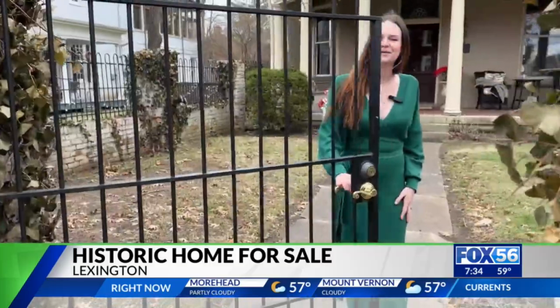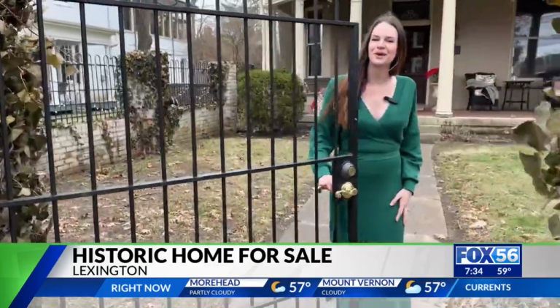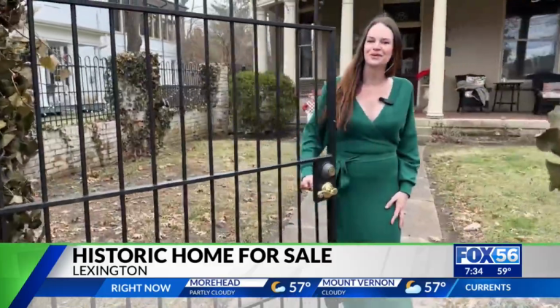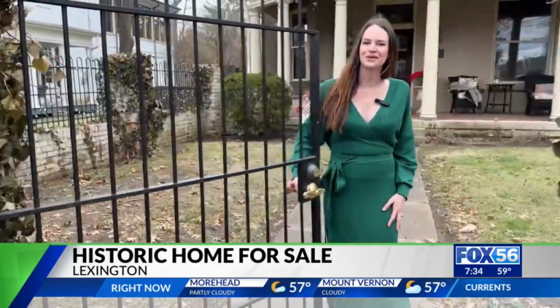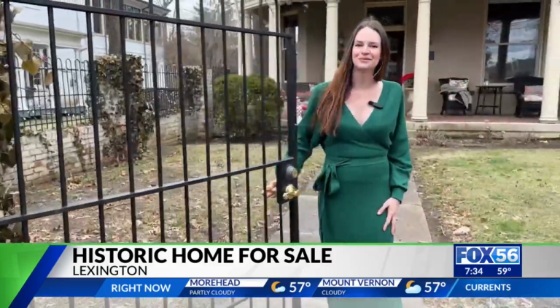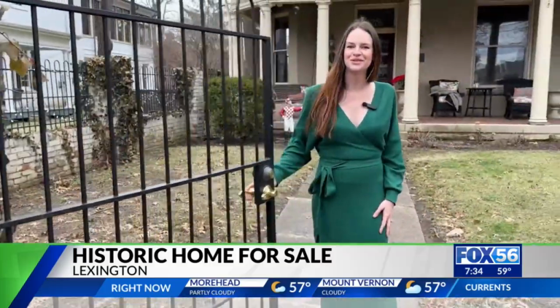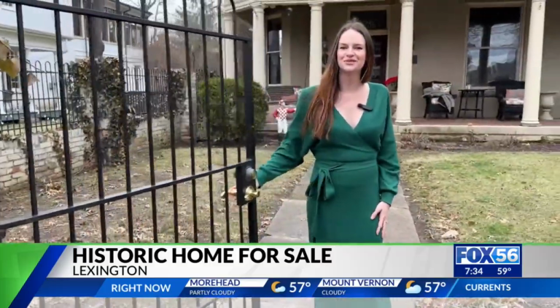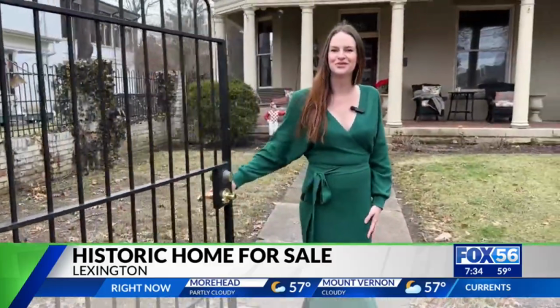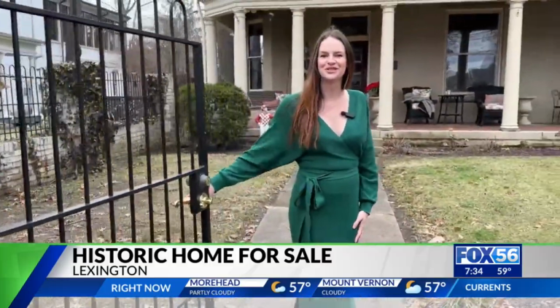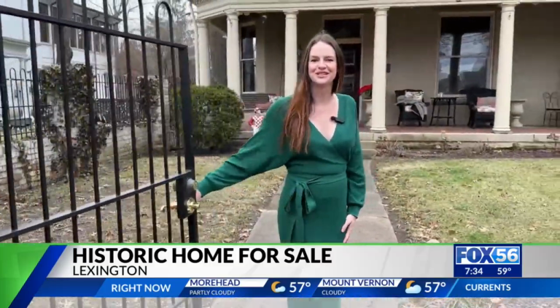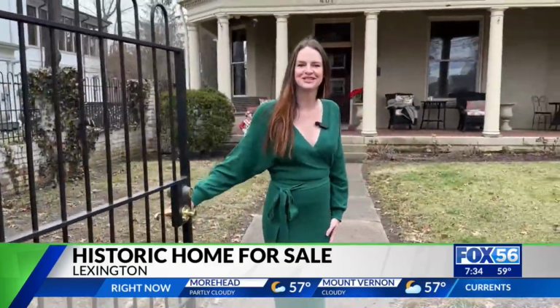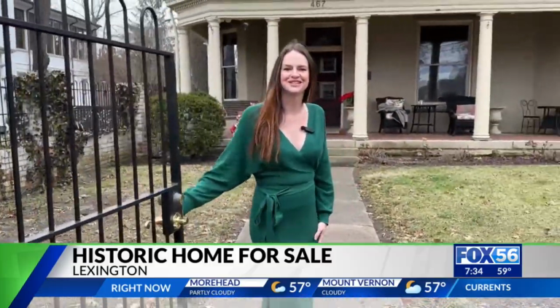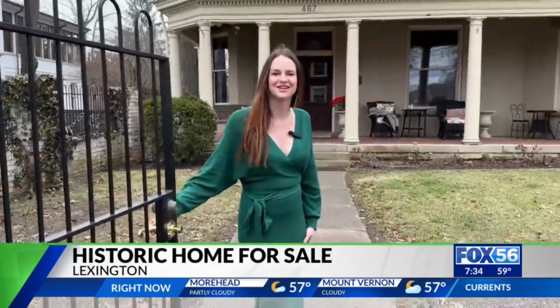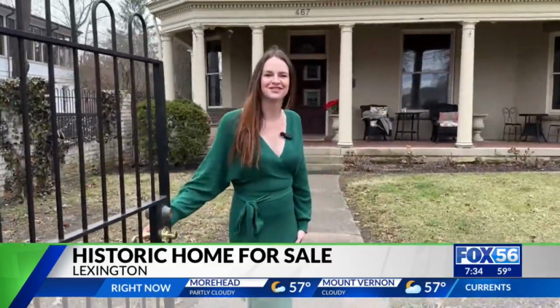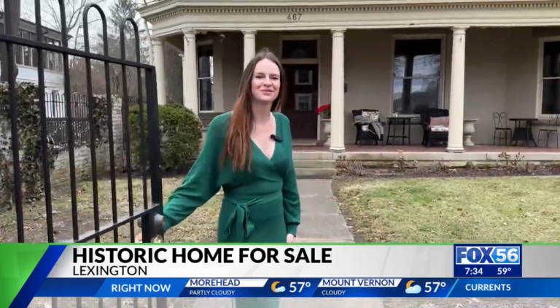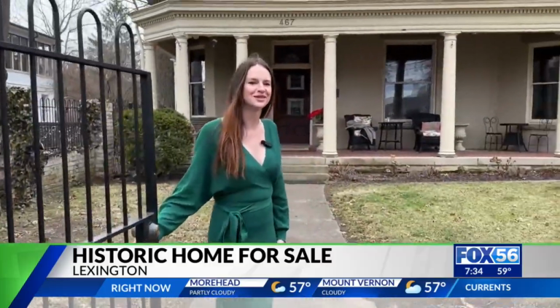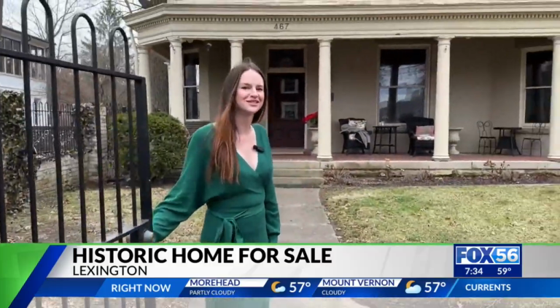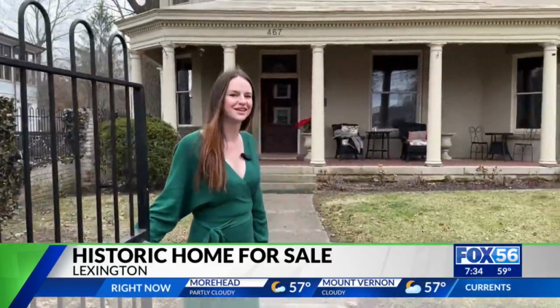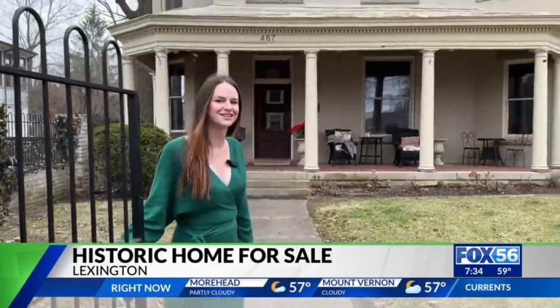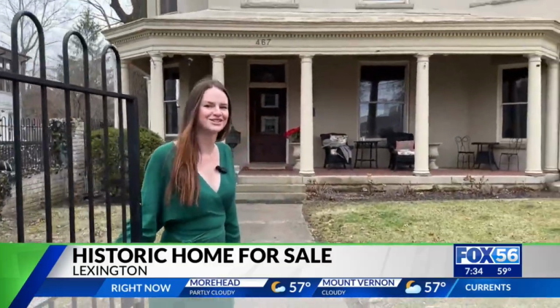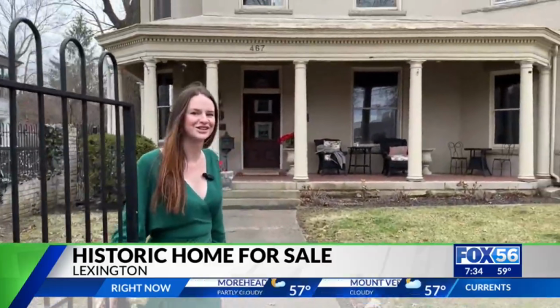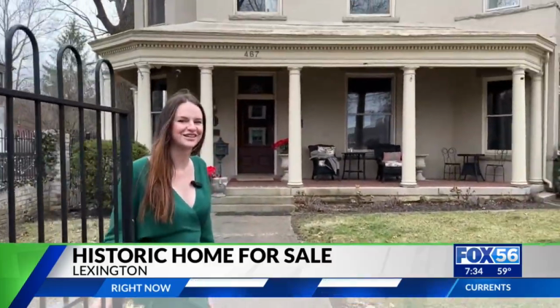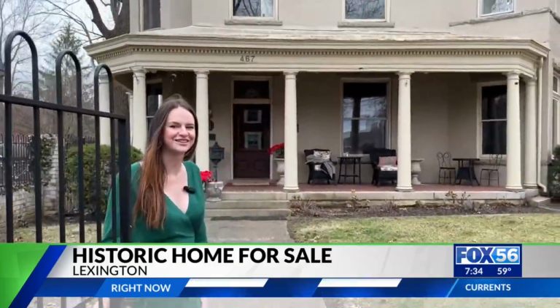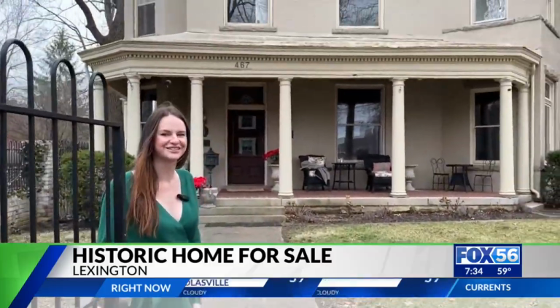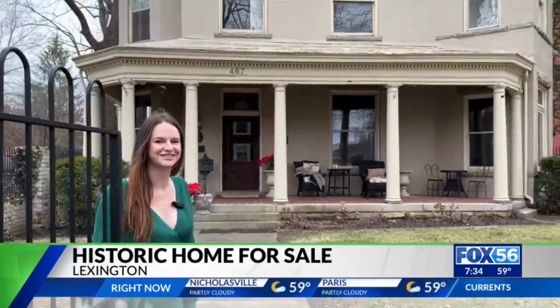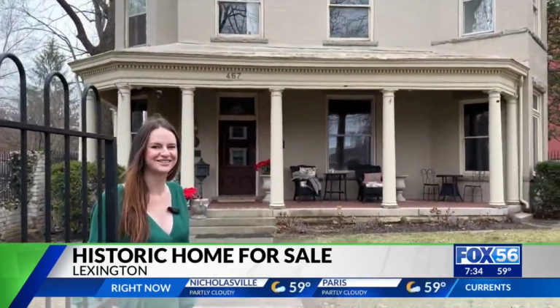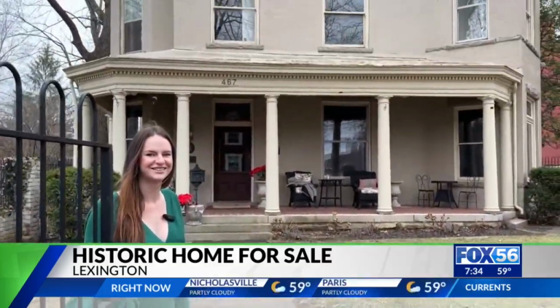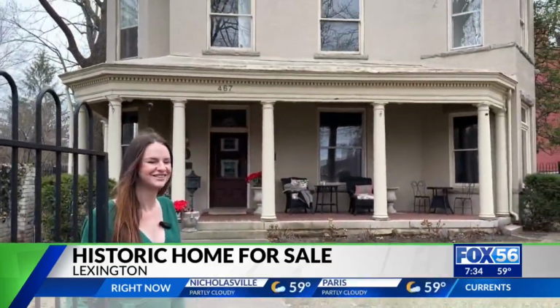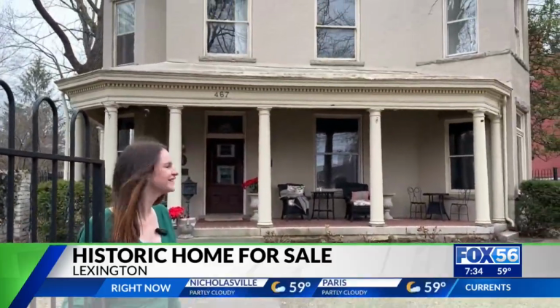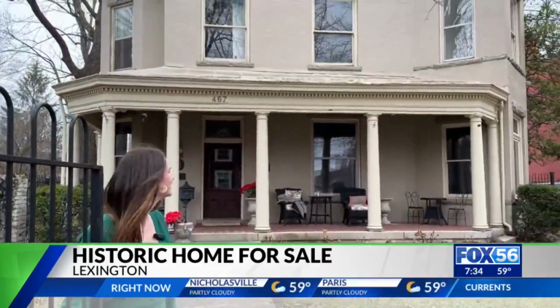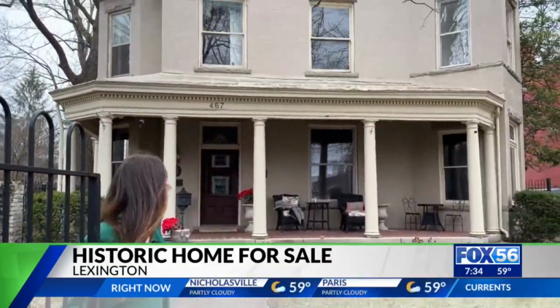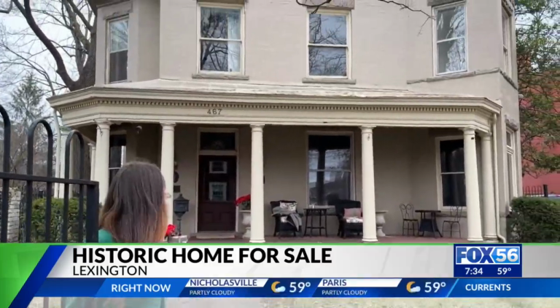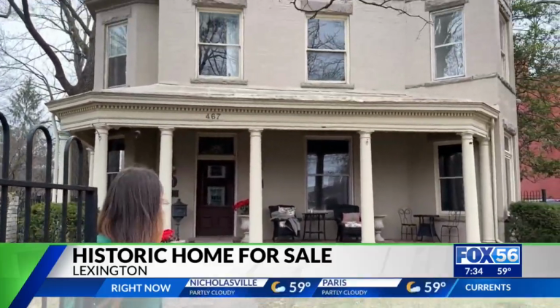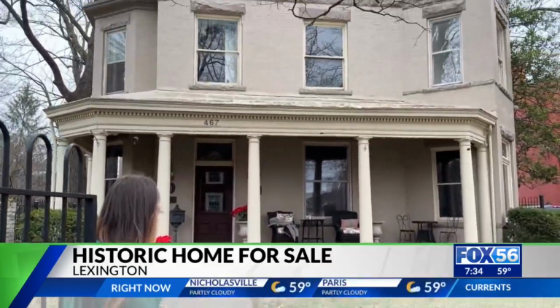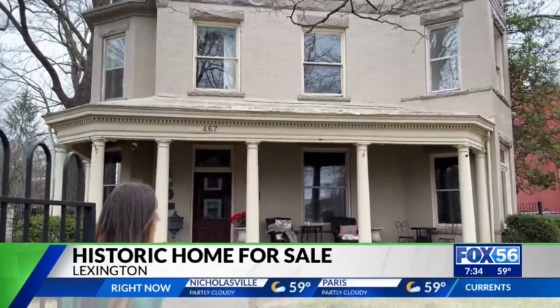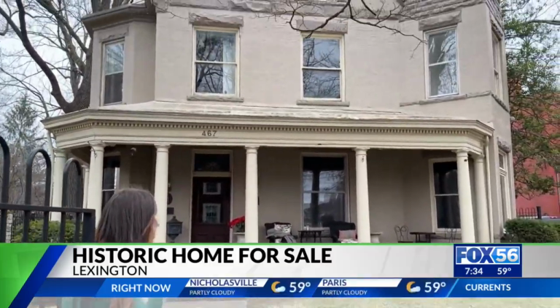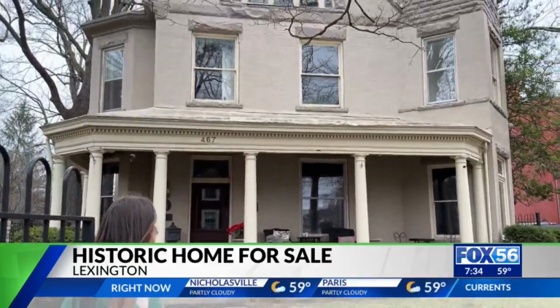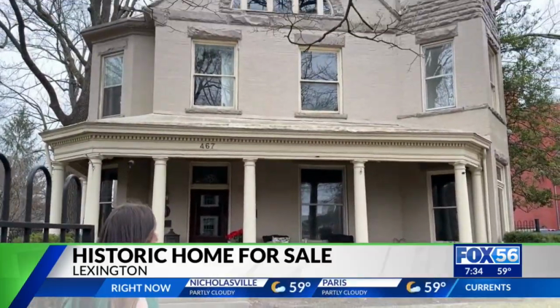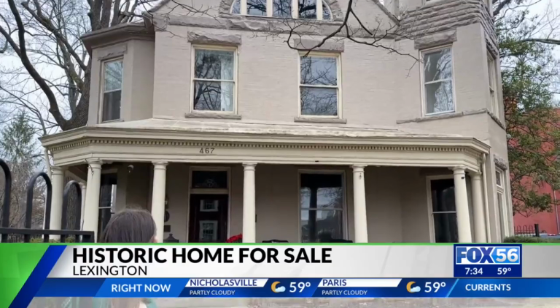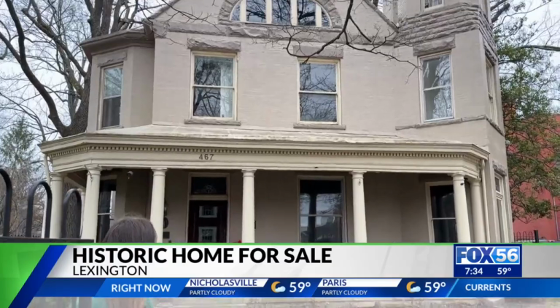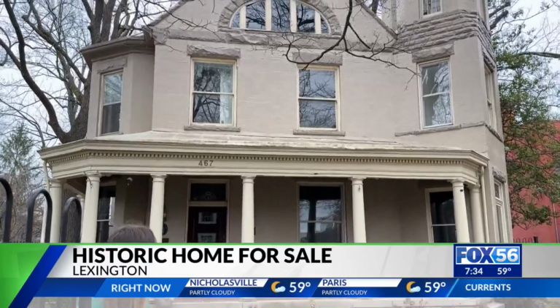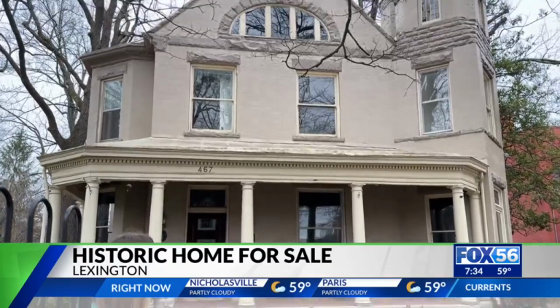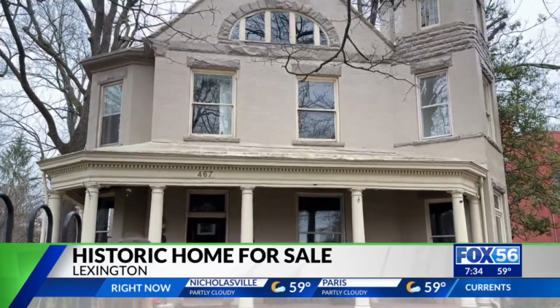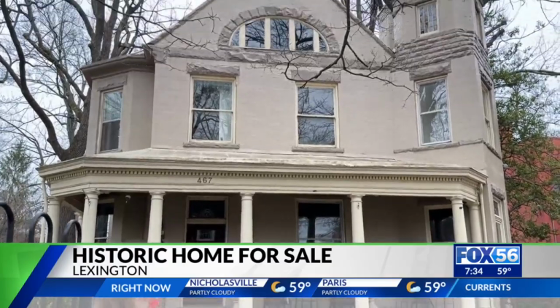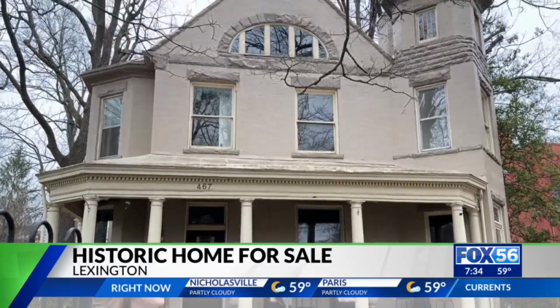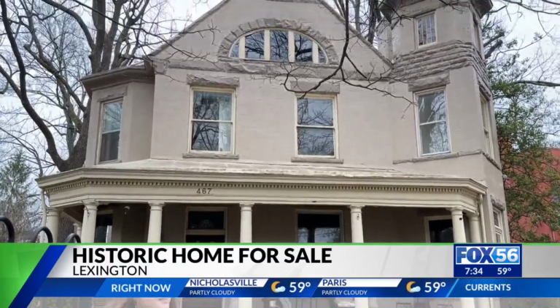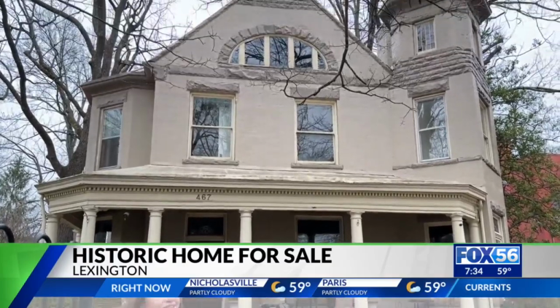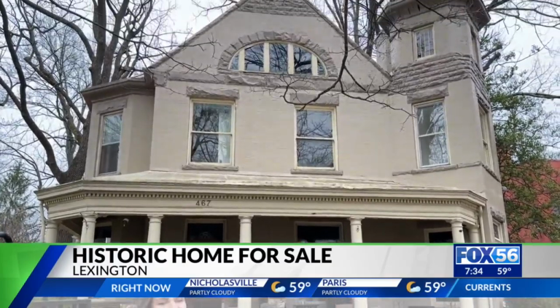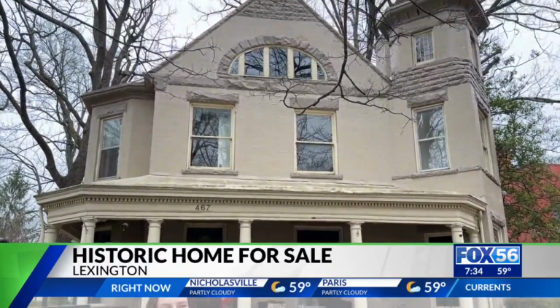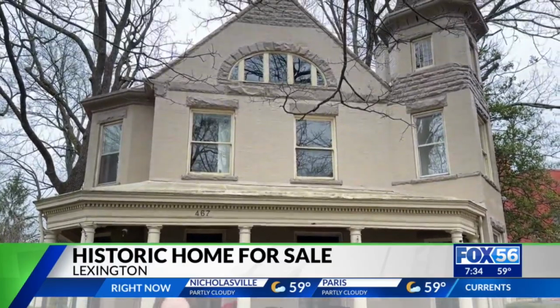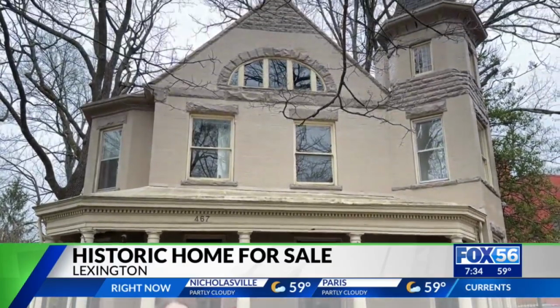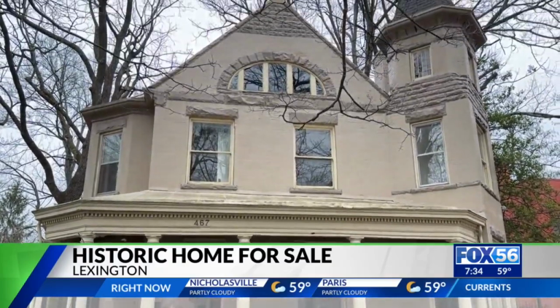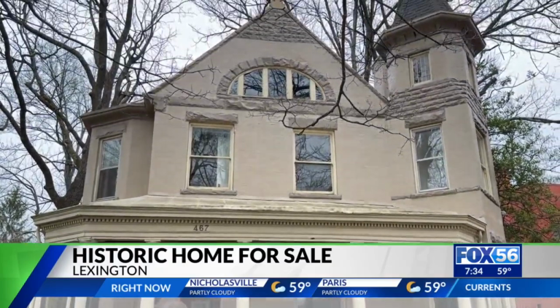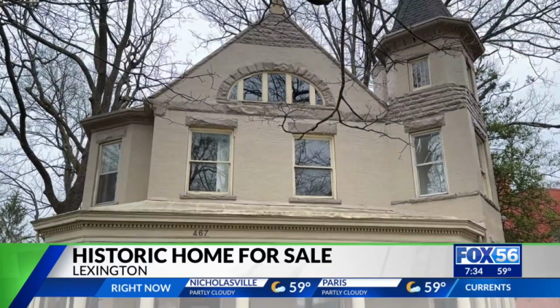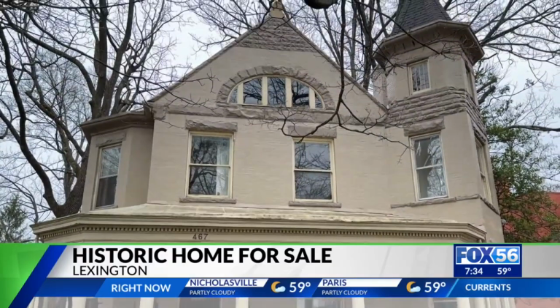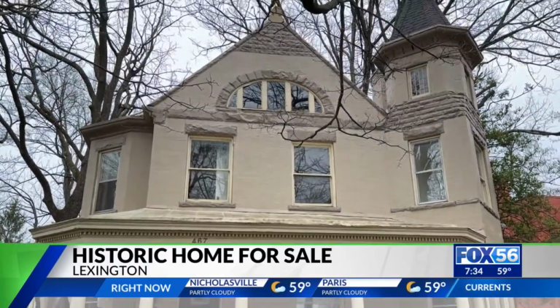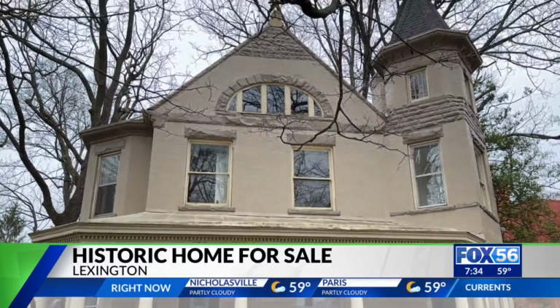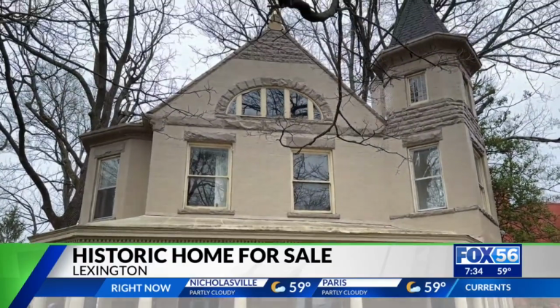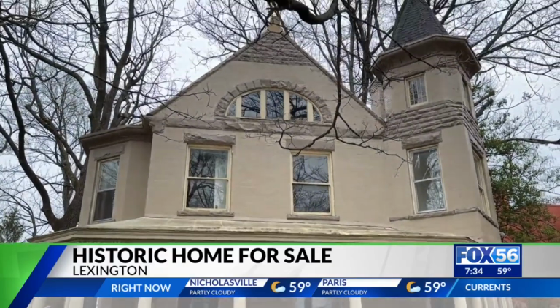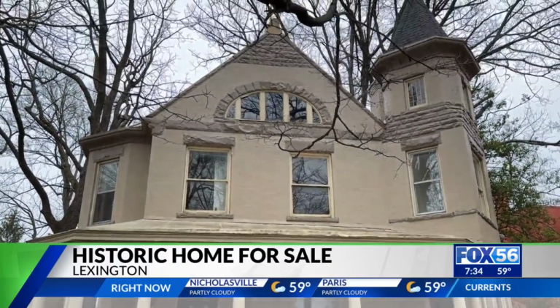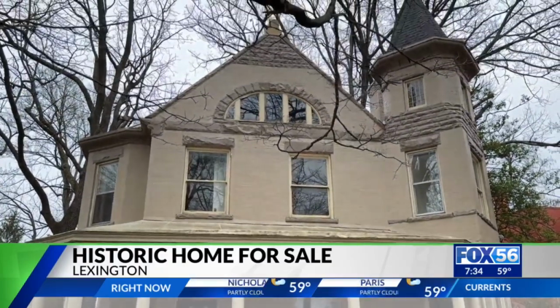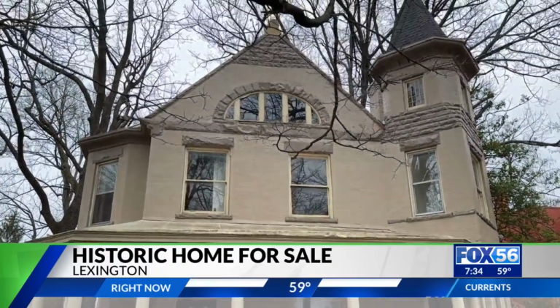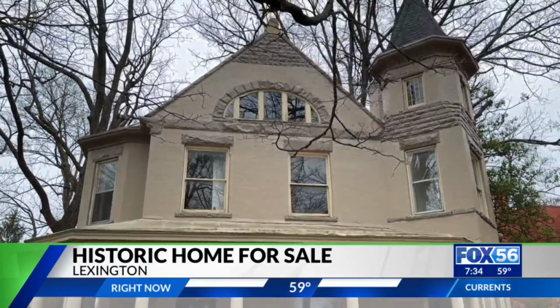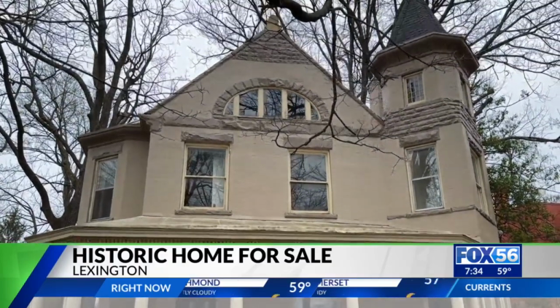Welcome to 467 West 2nd Street. If walls could talk, this home would have a lot to say and some big names to drop.